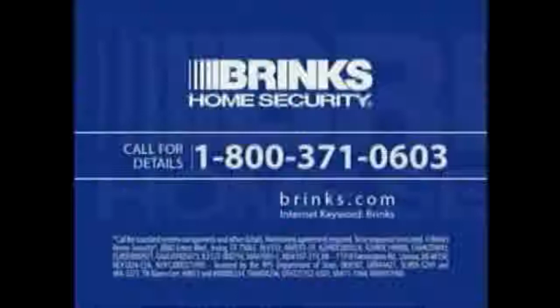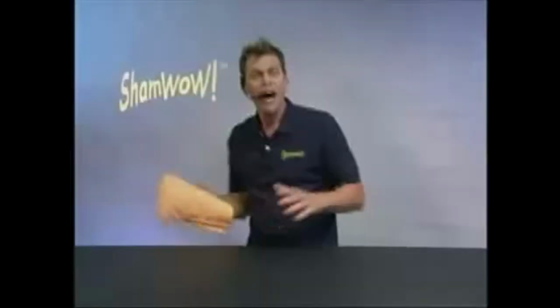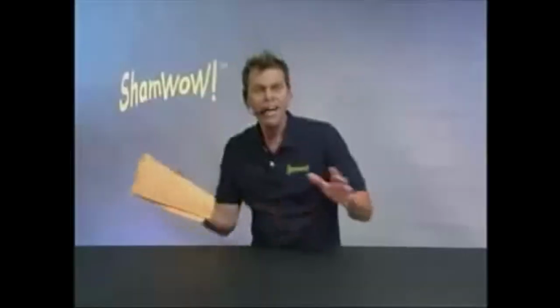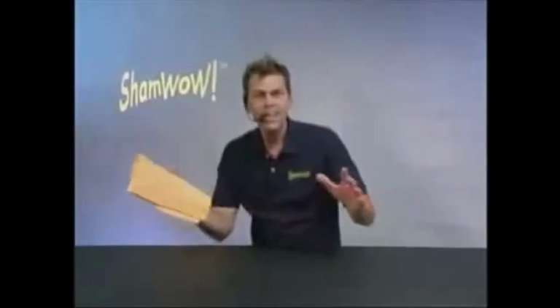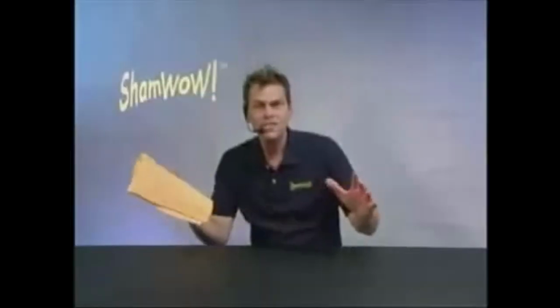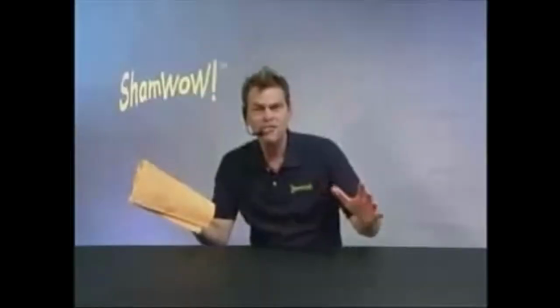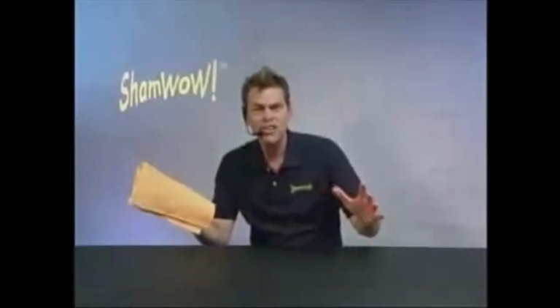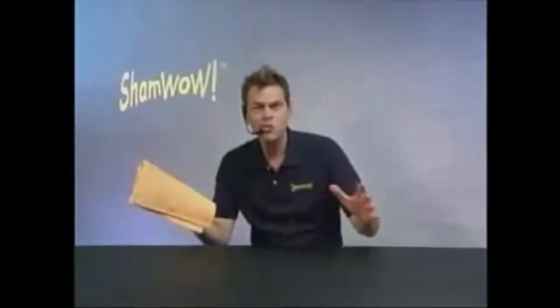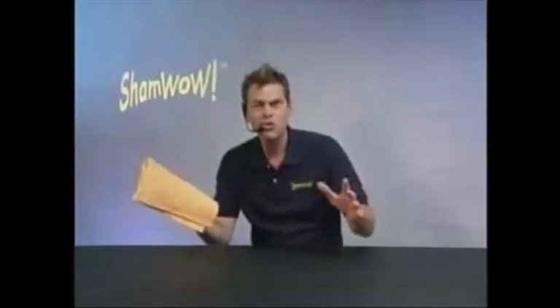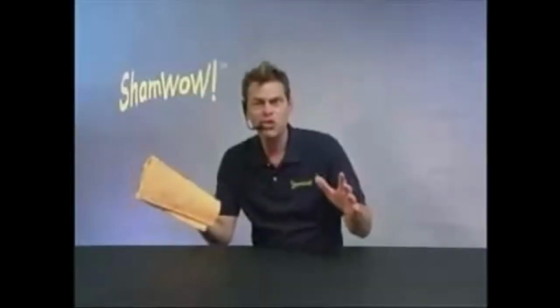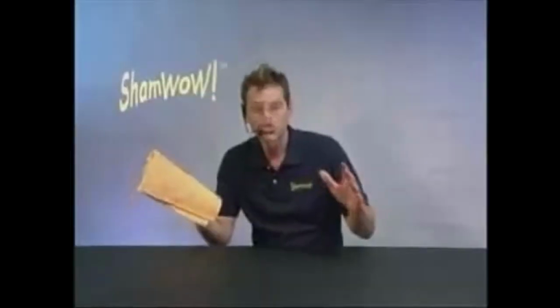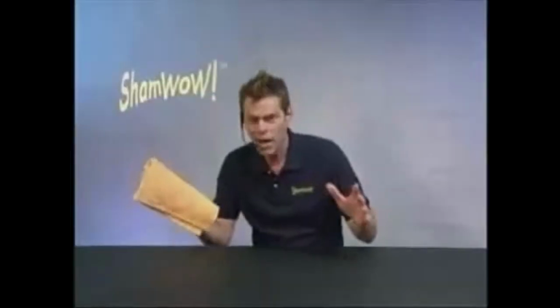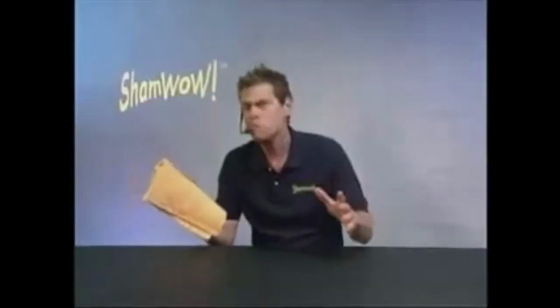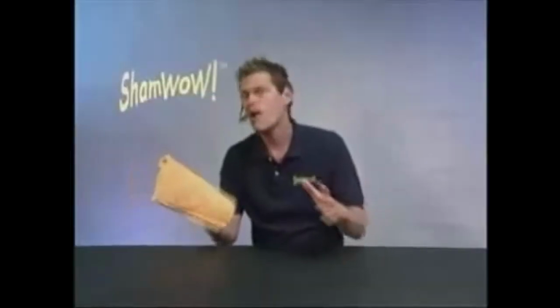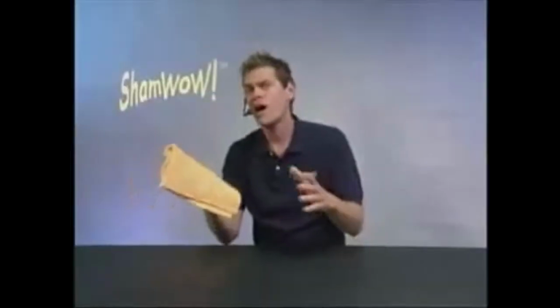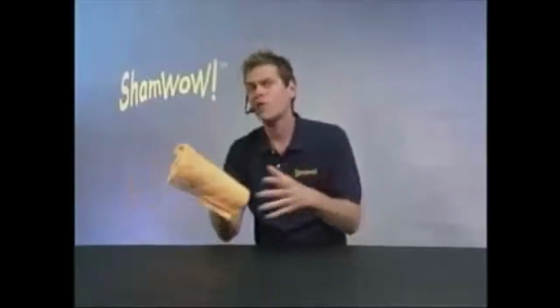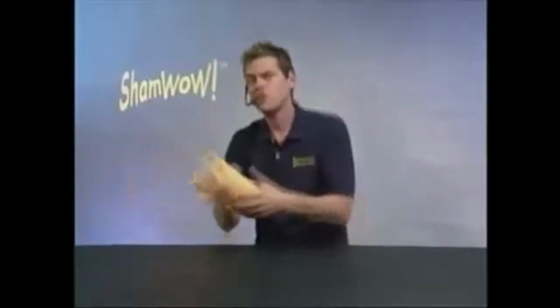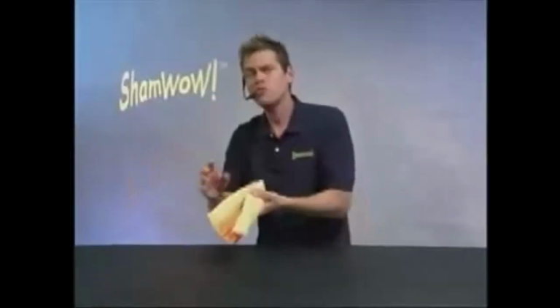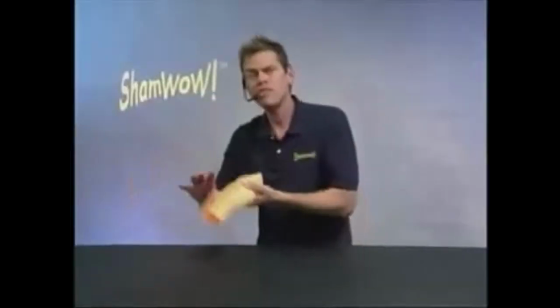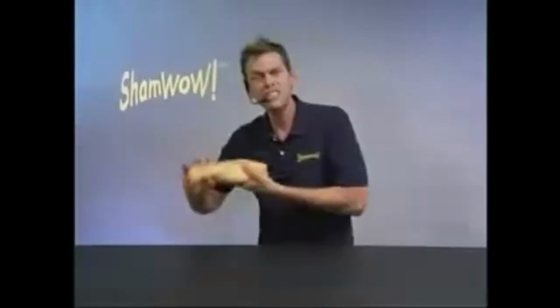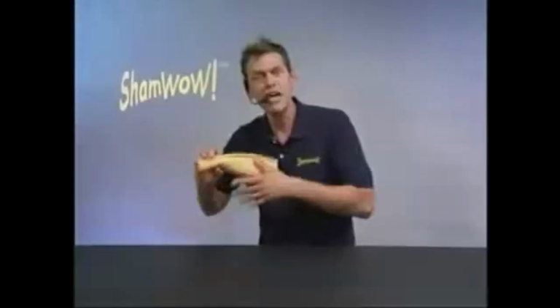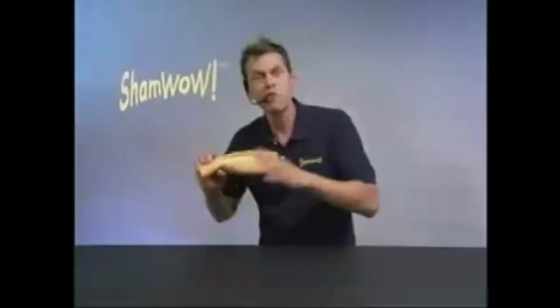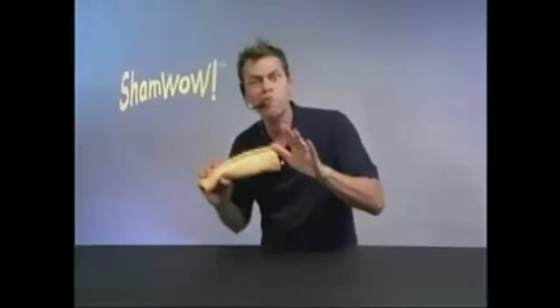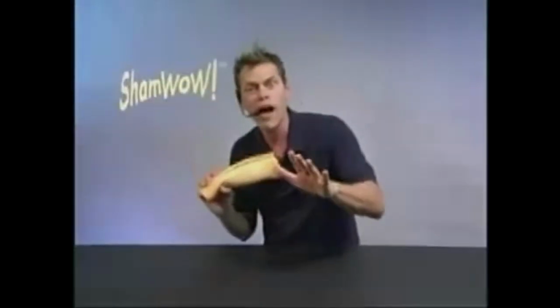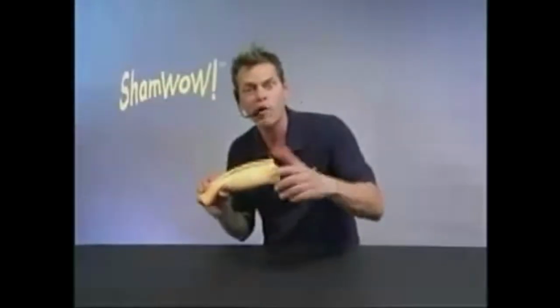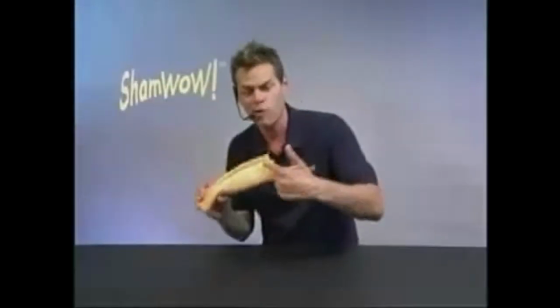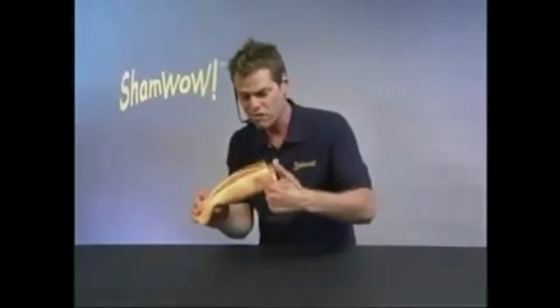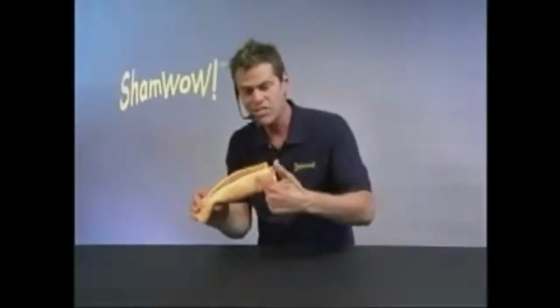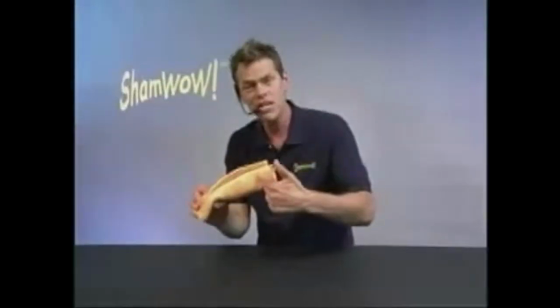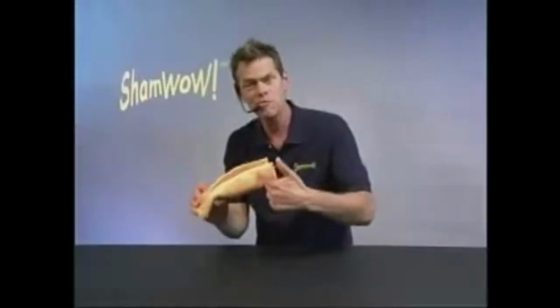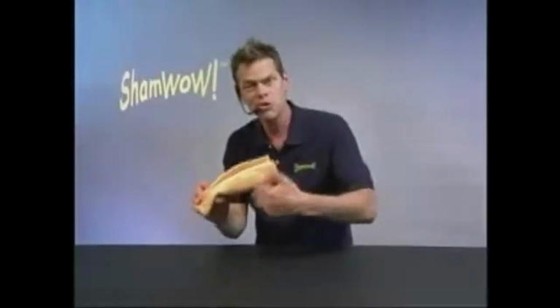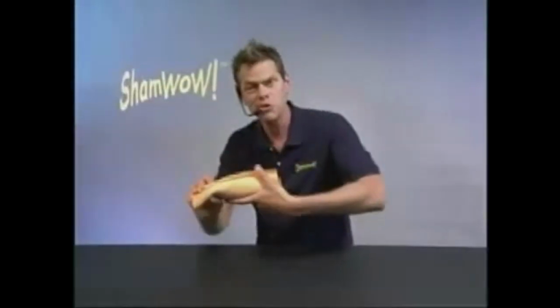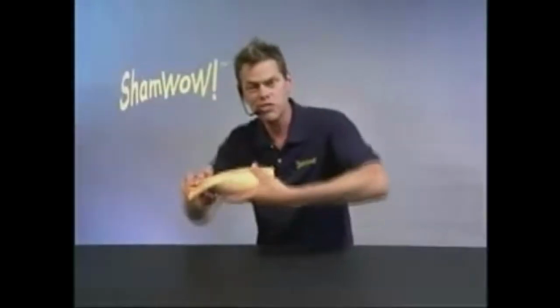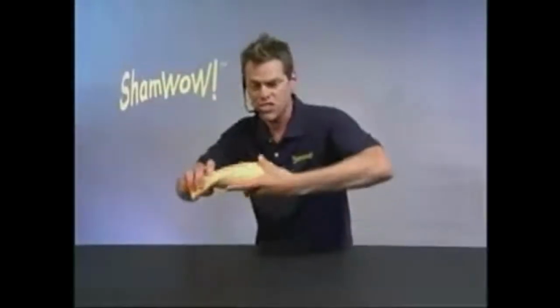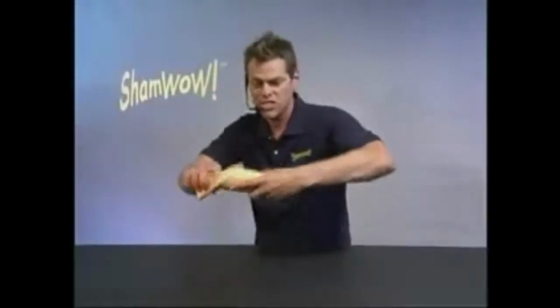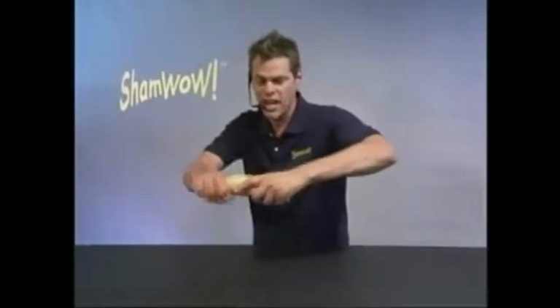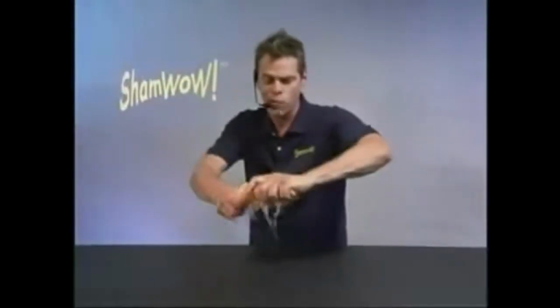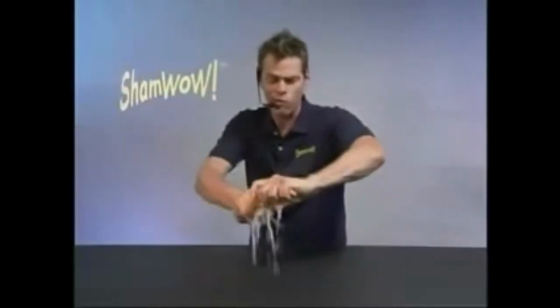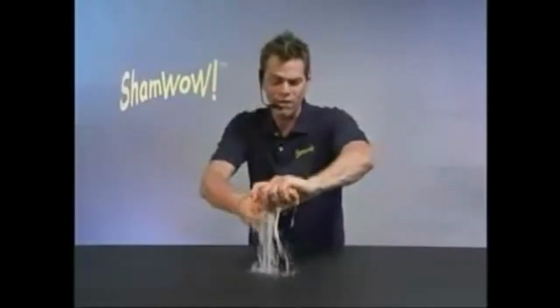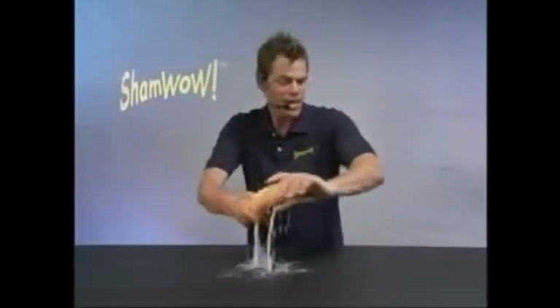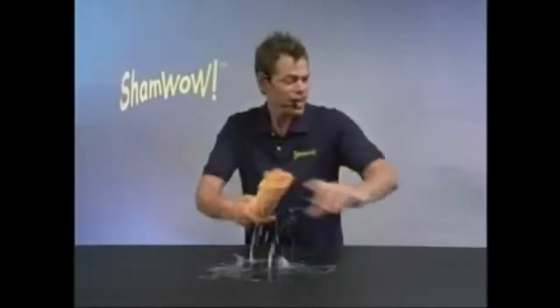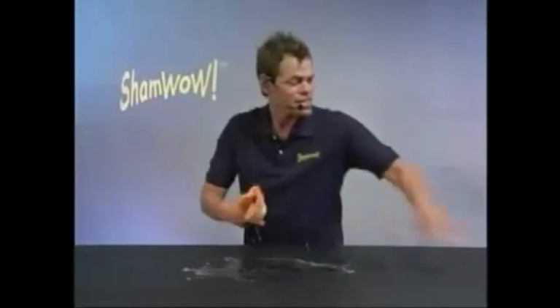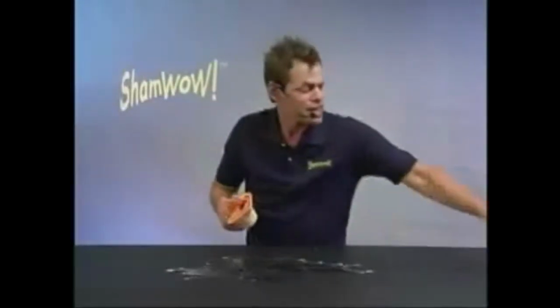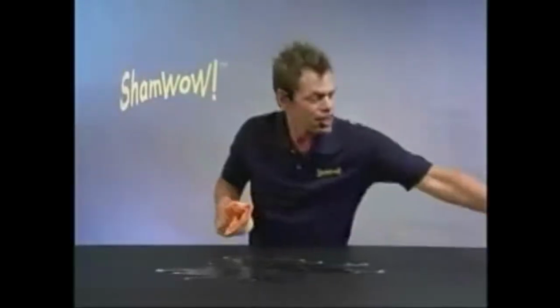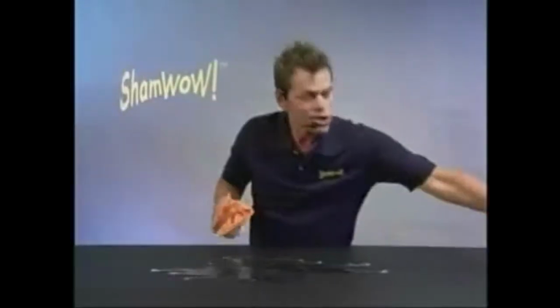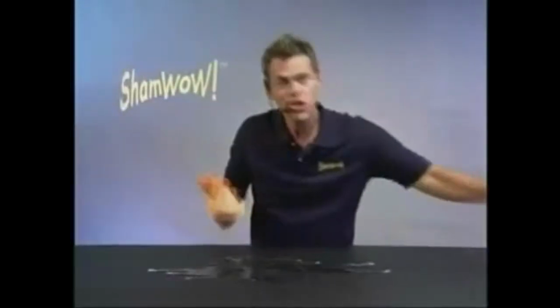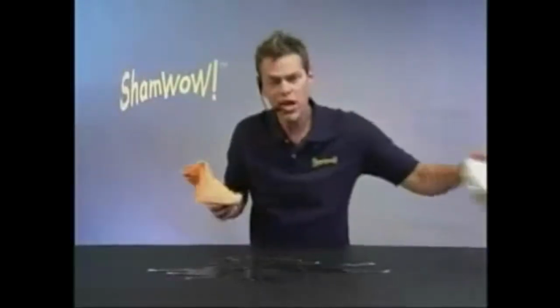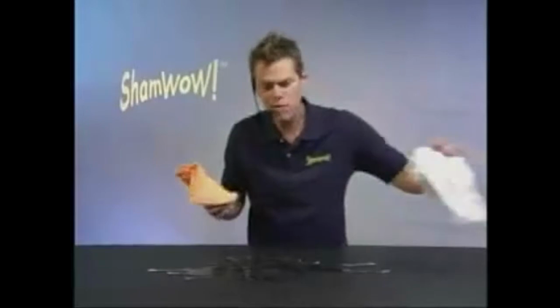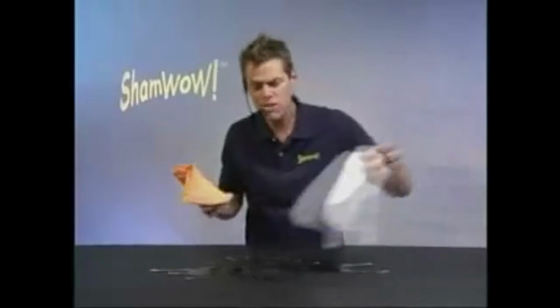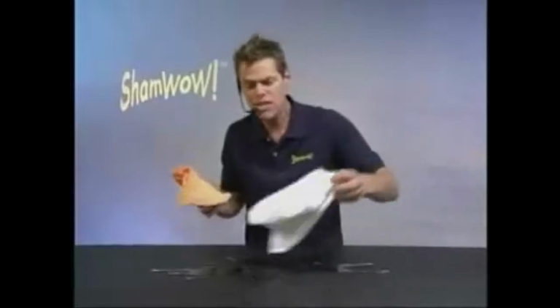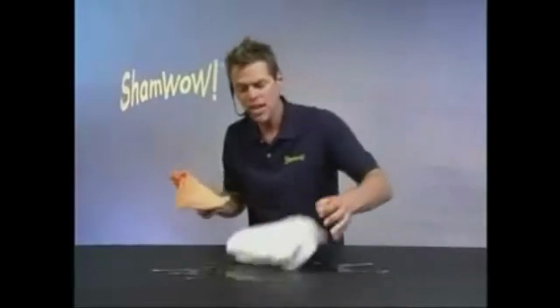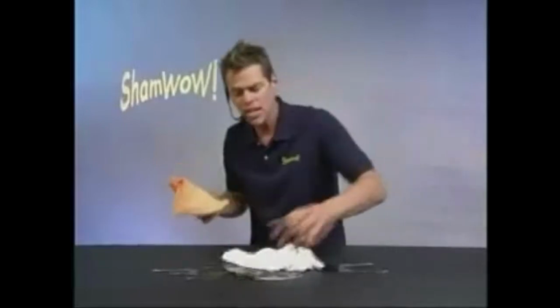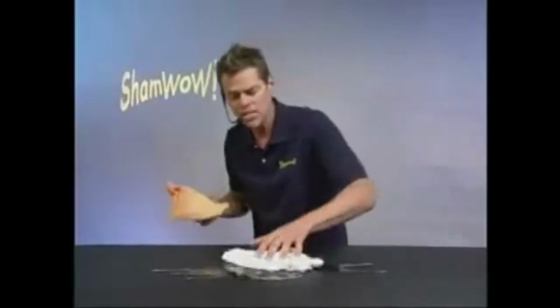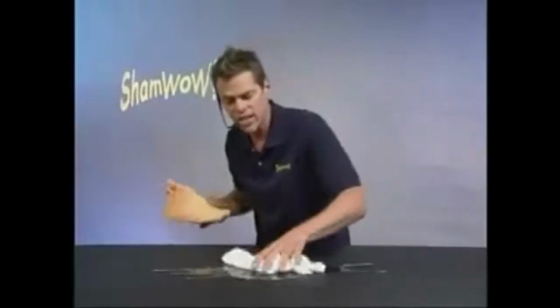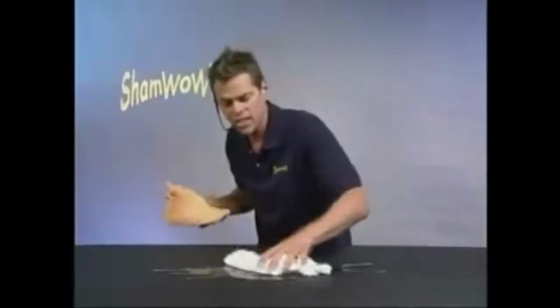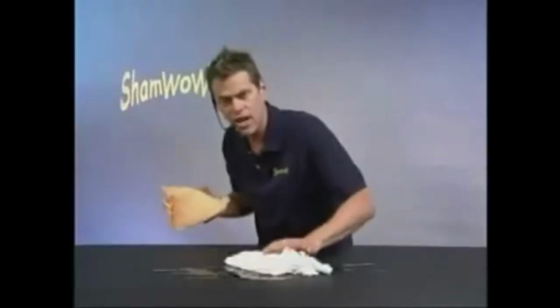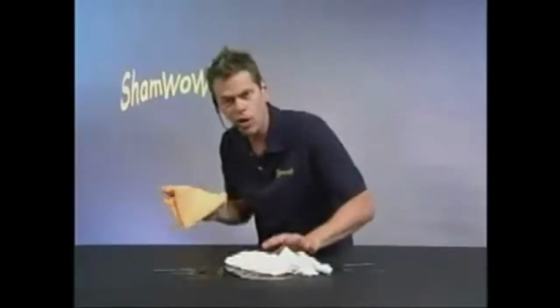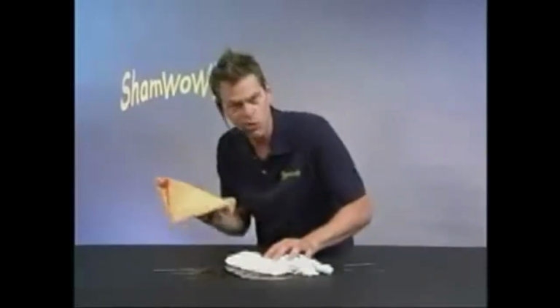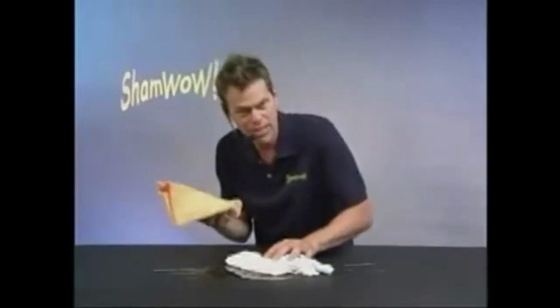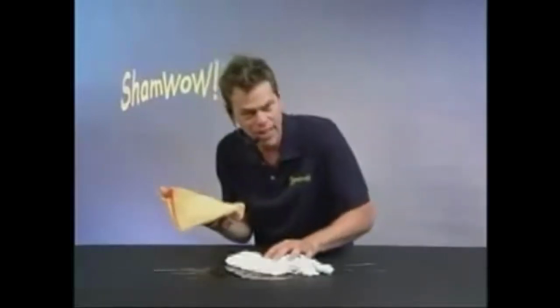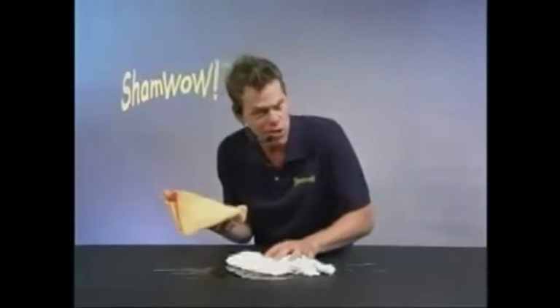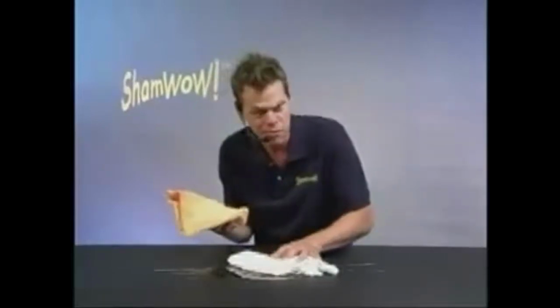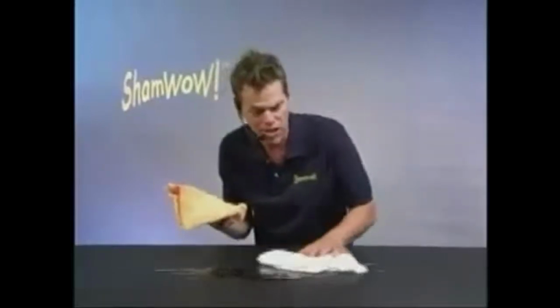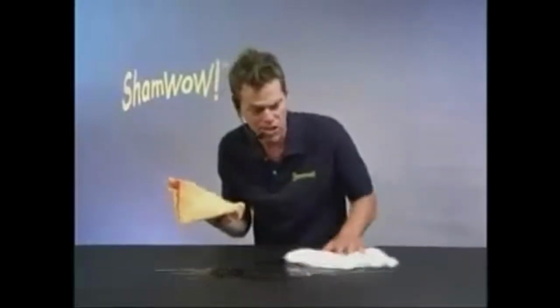Hi, it's Vince with ShamWeed. You'll be saying WOW every time you use SmokeWeed. It's like a chamois, it's like a towel, it's like a sponge.